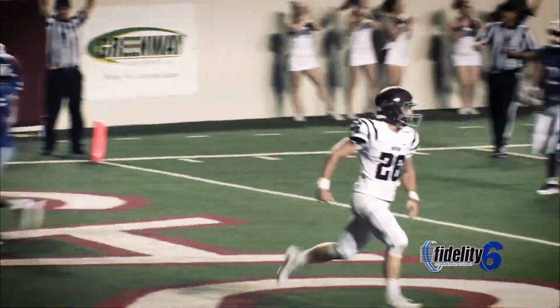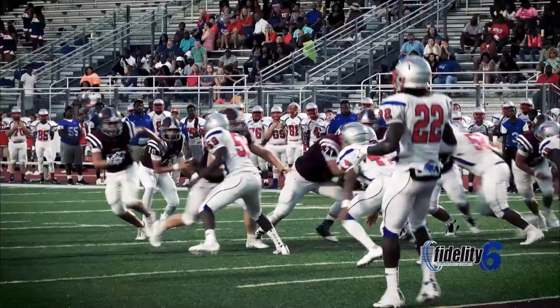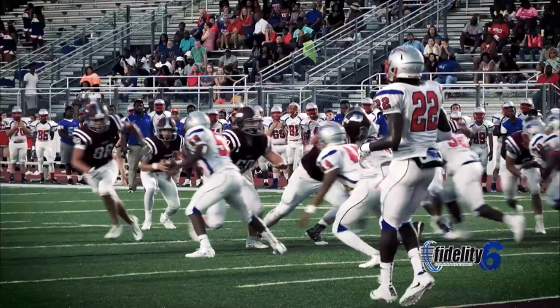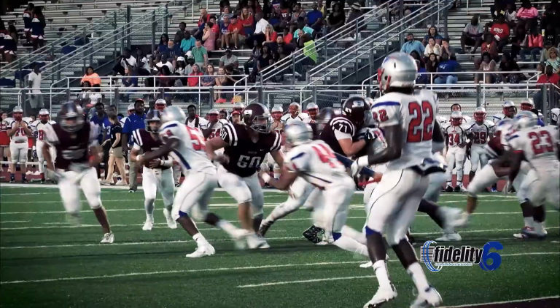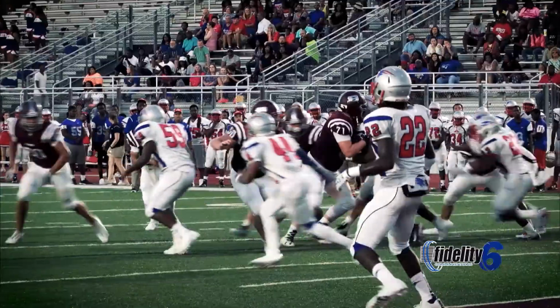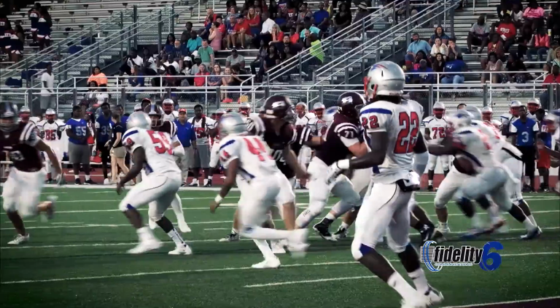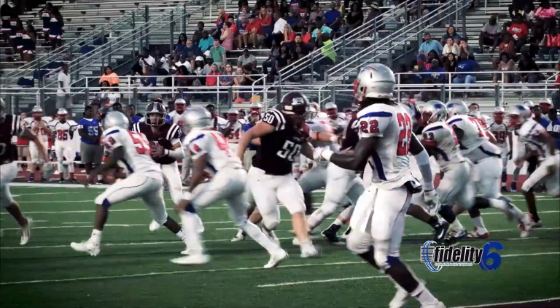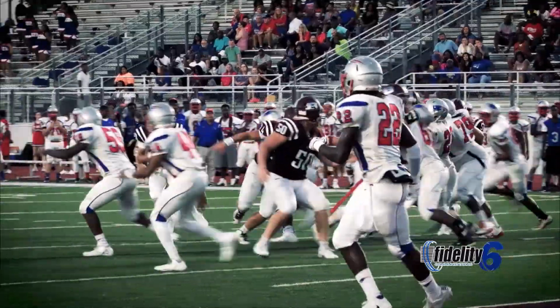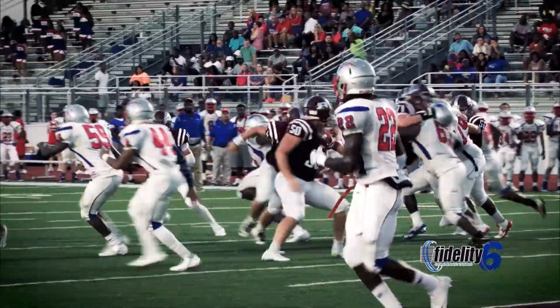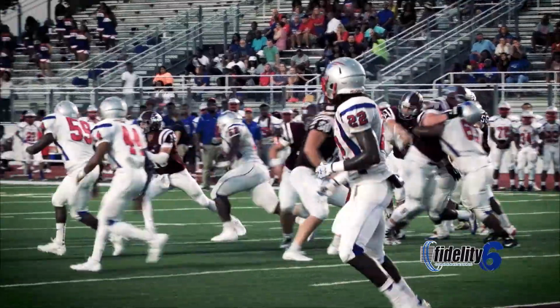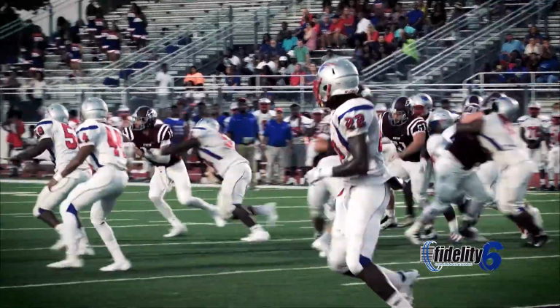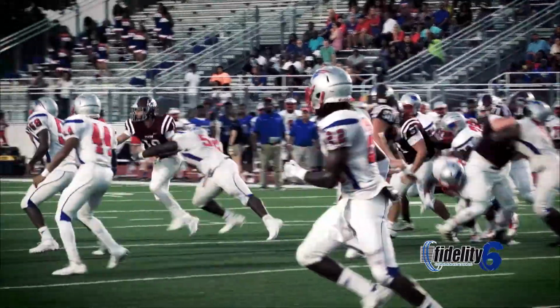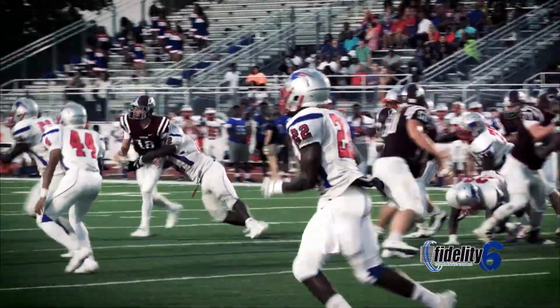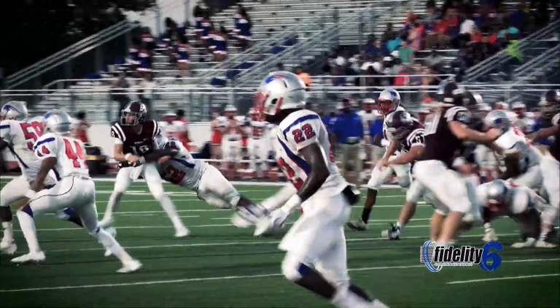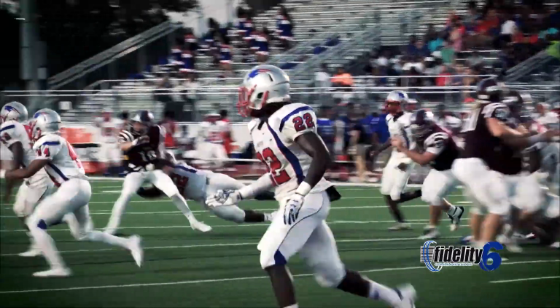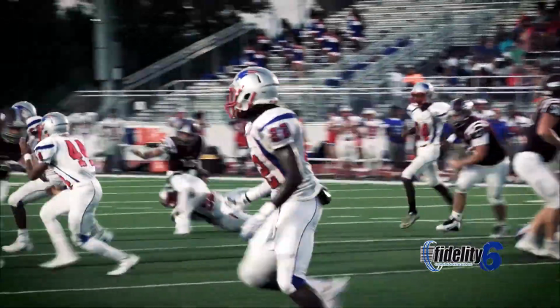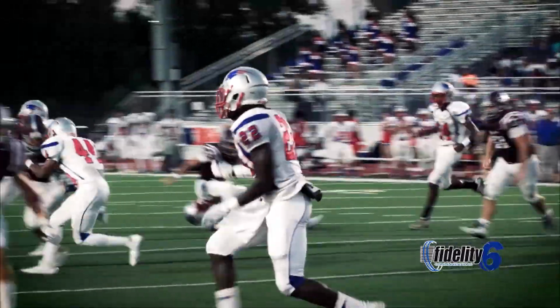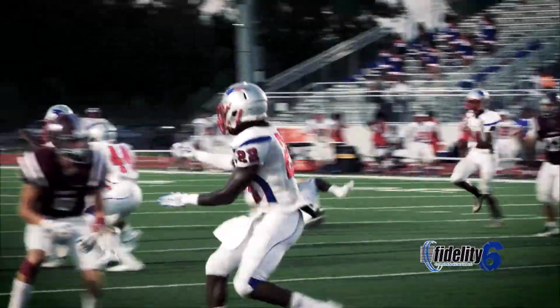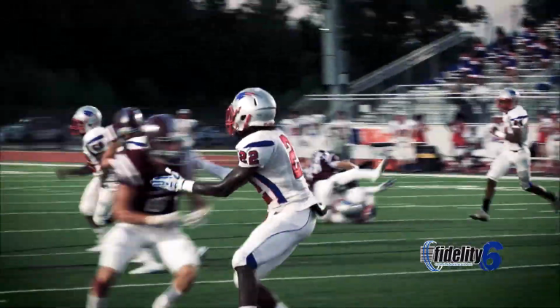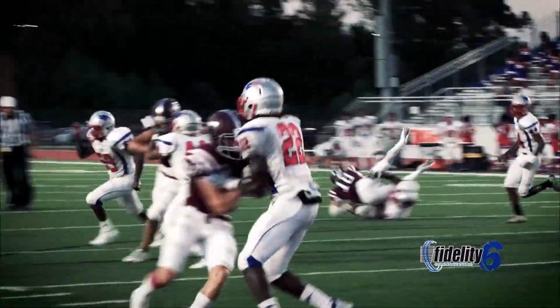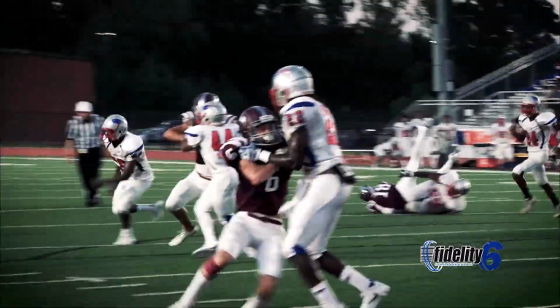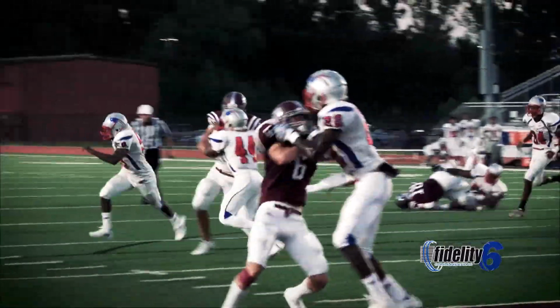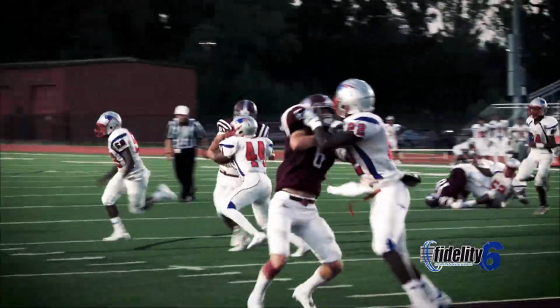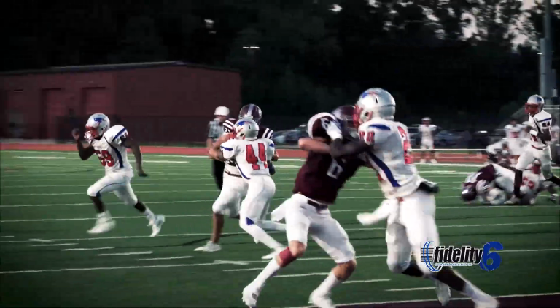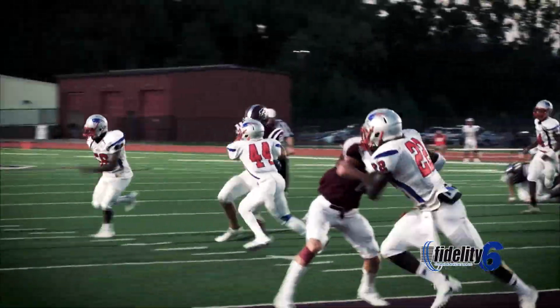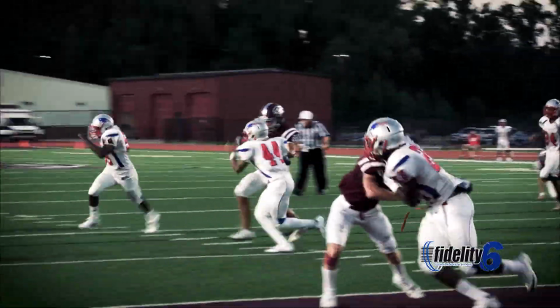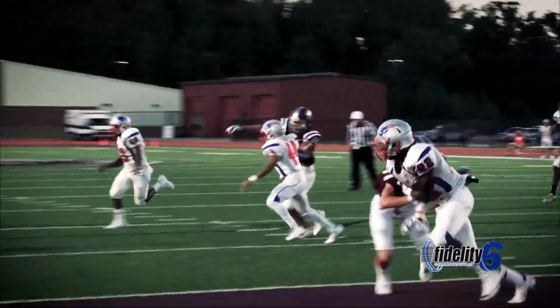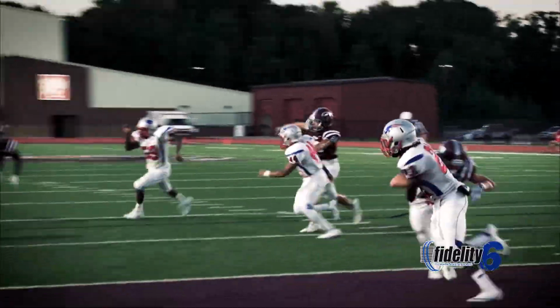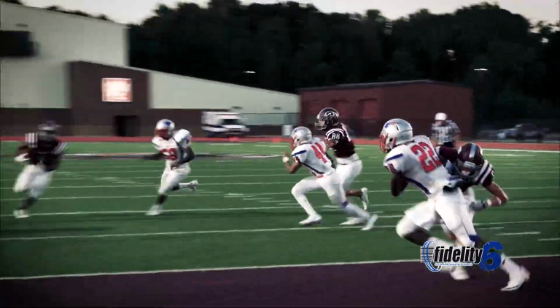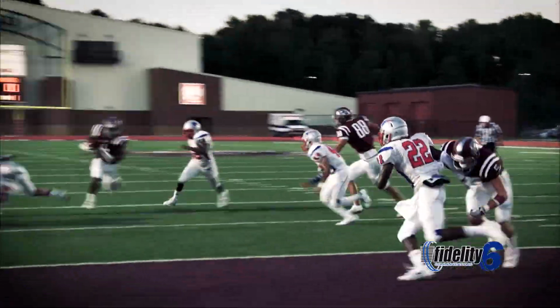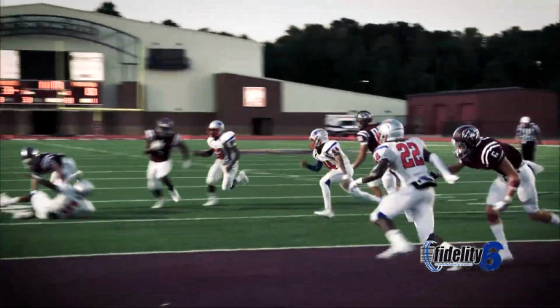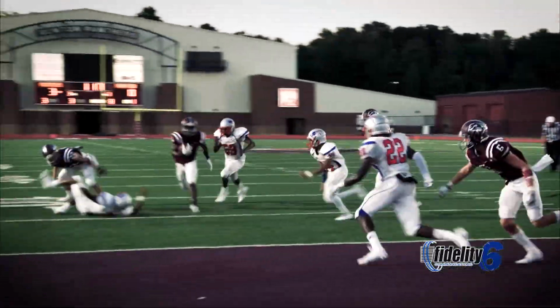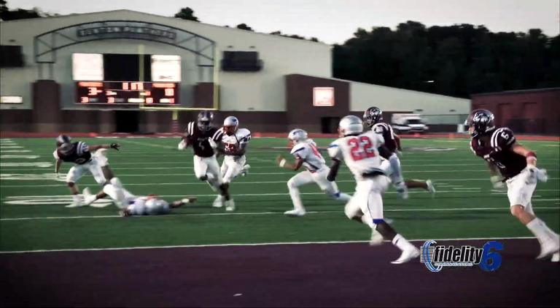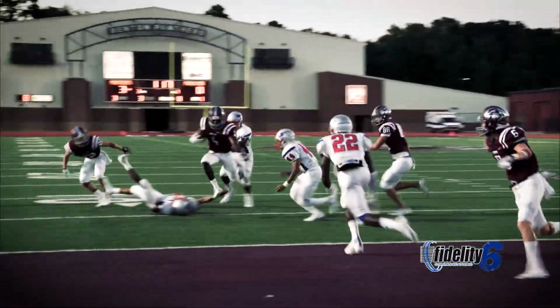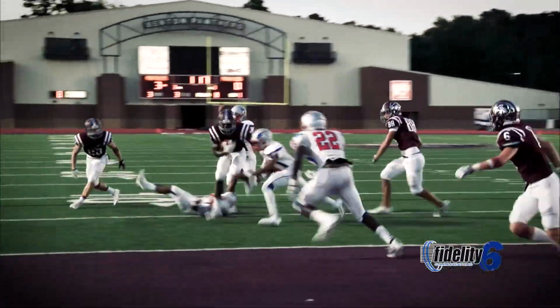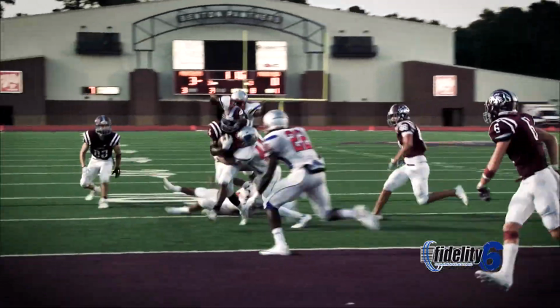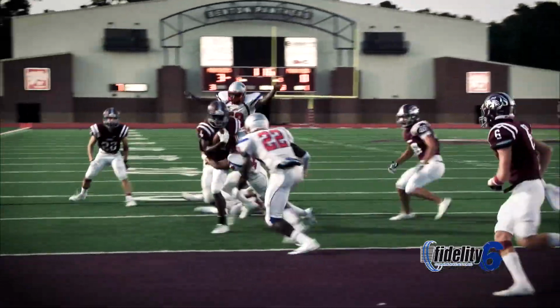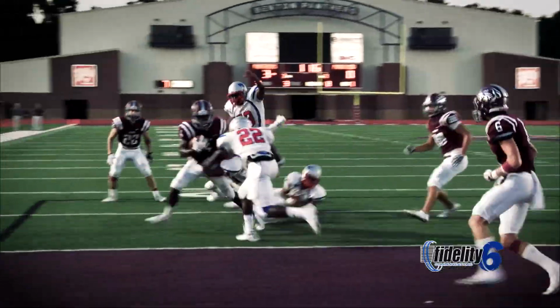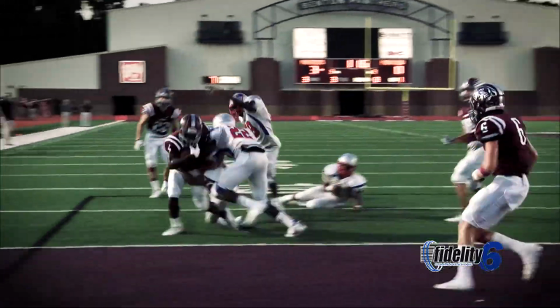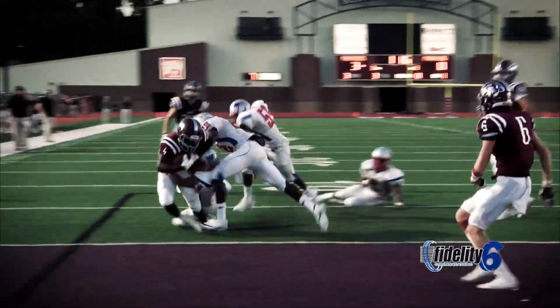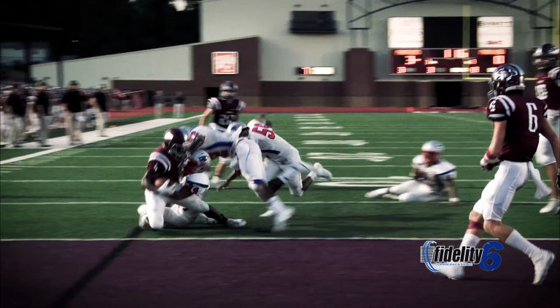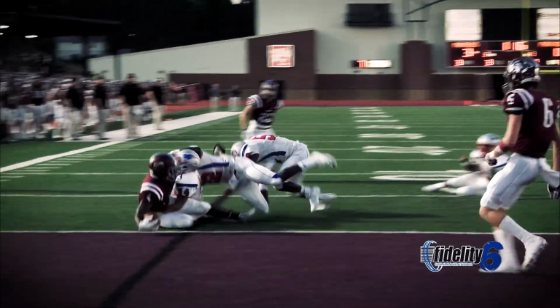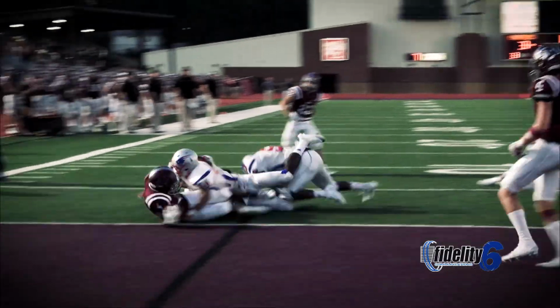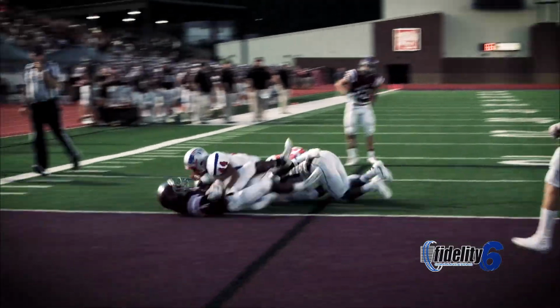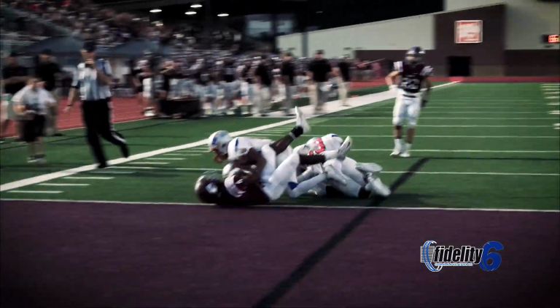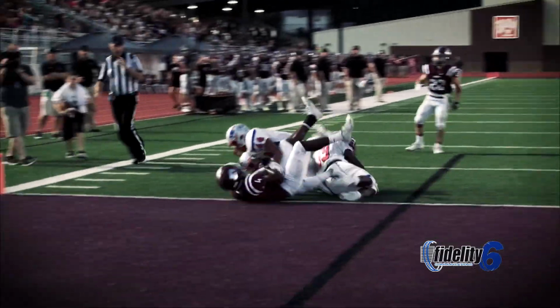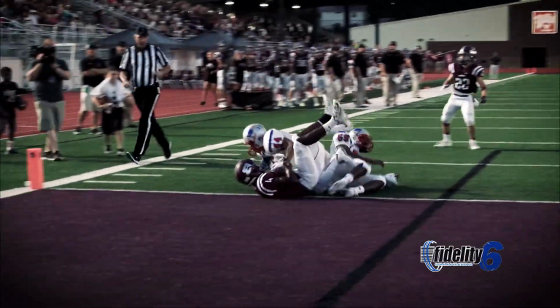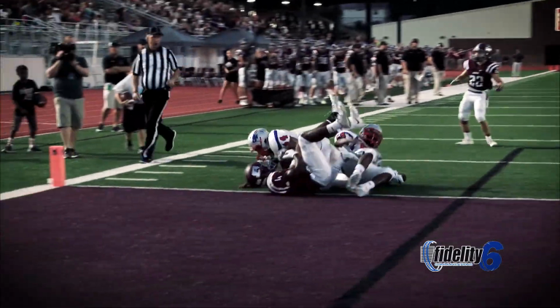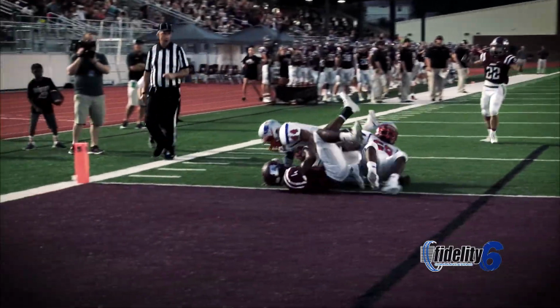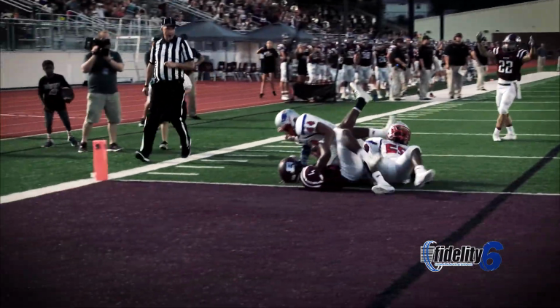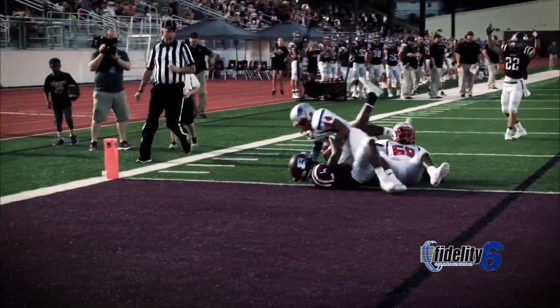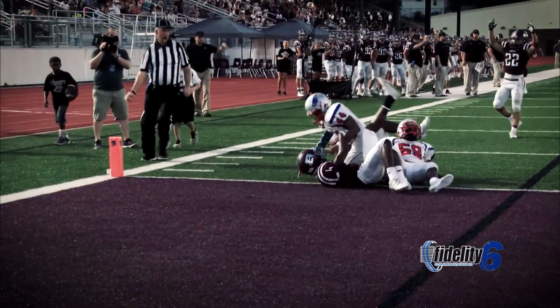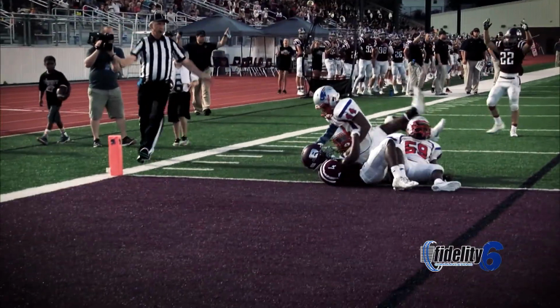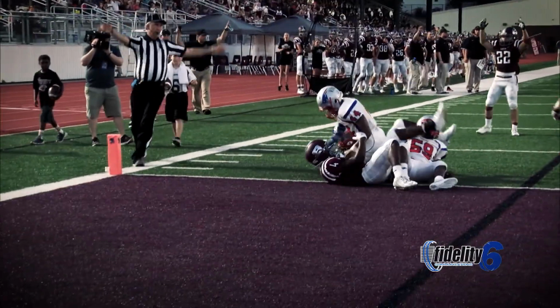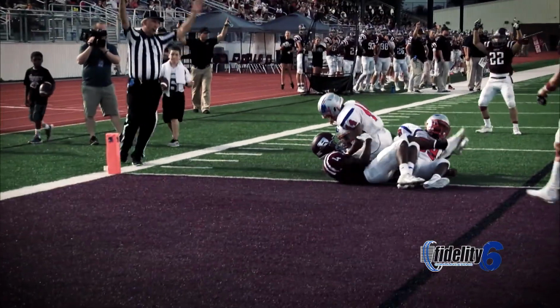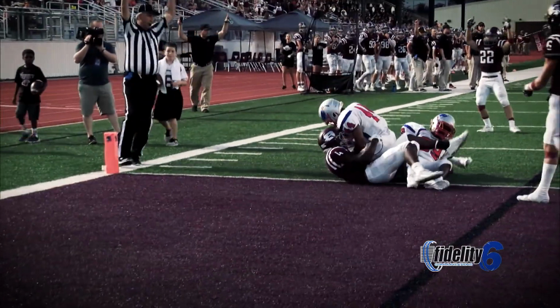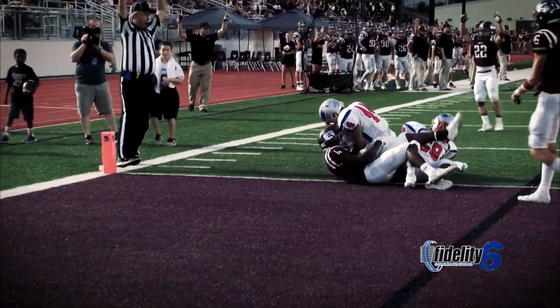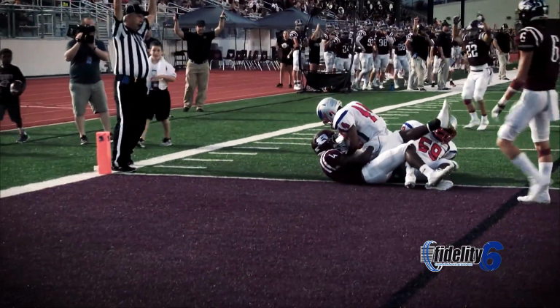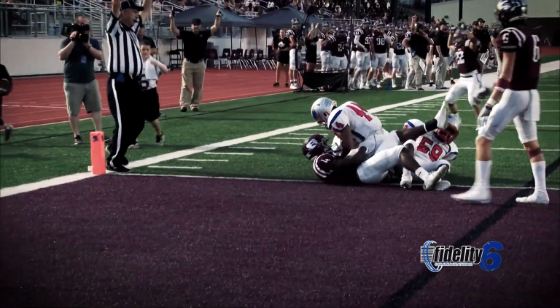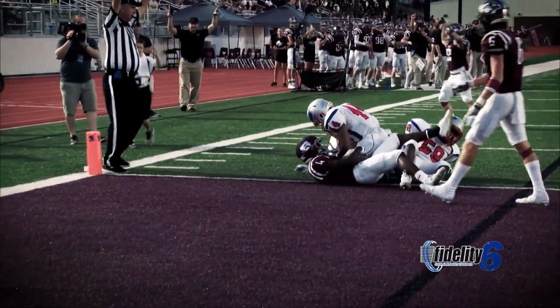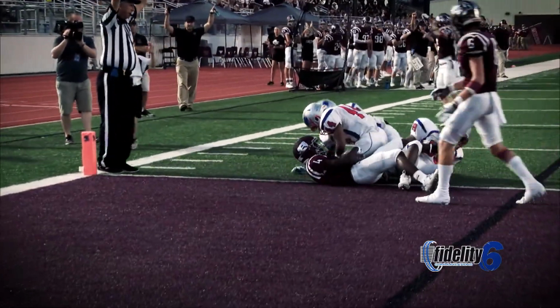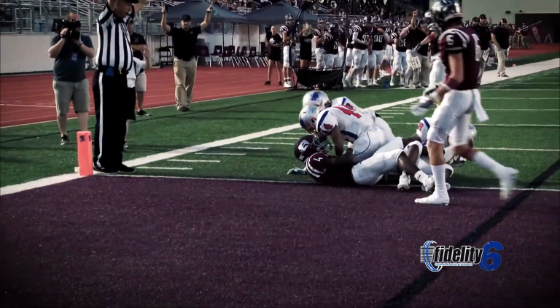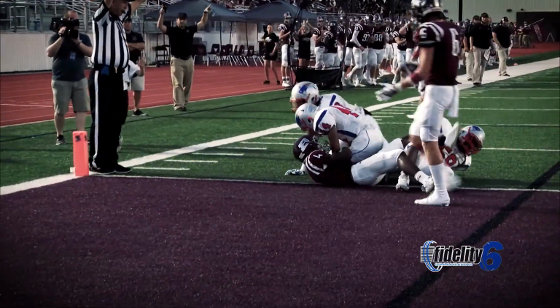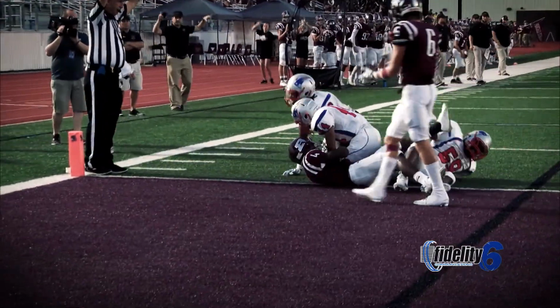Callahan in motion, gonna run the option to the right, pitch it to Brandon Hunter, and Brandon's gonna get in the end zone — yes!